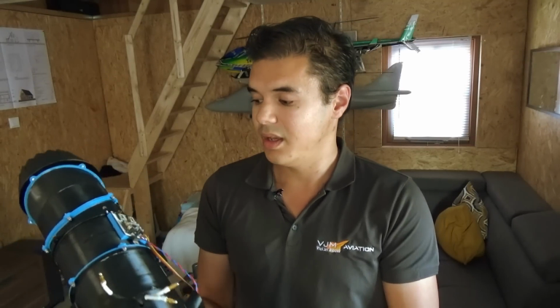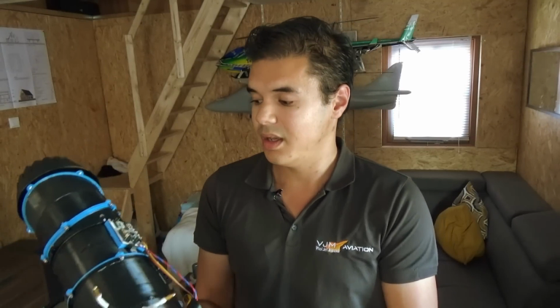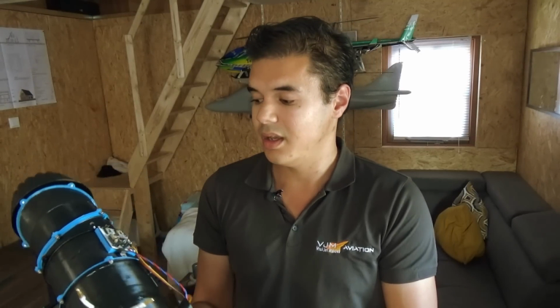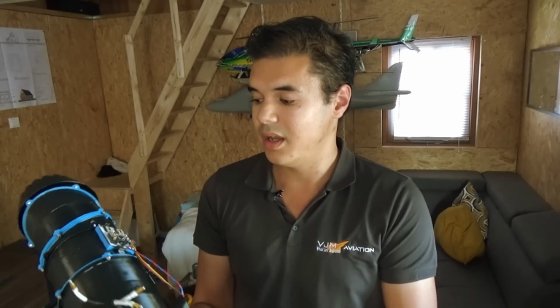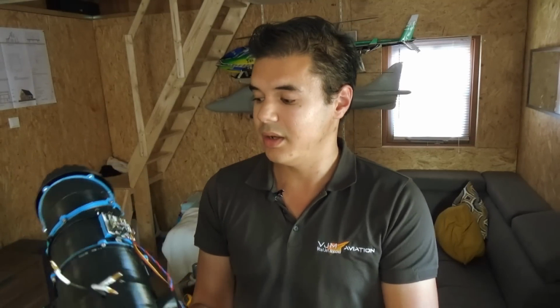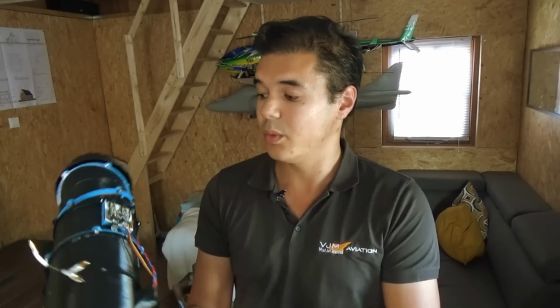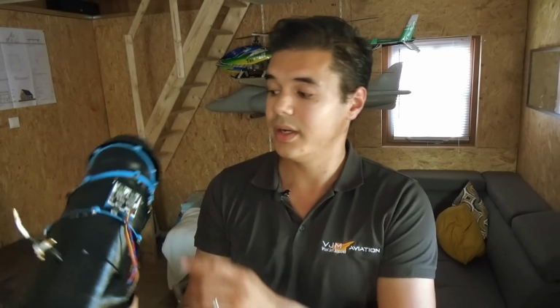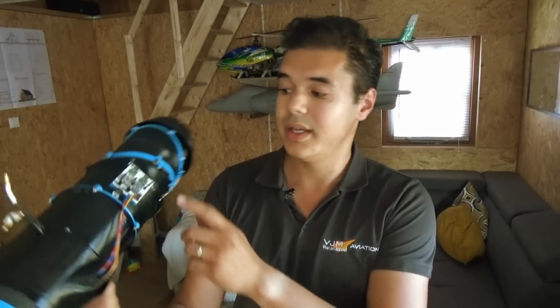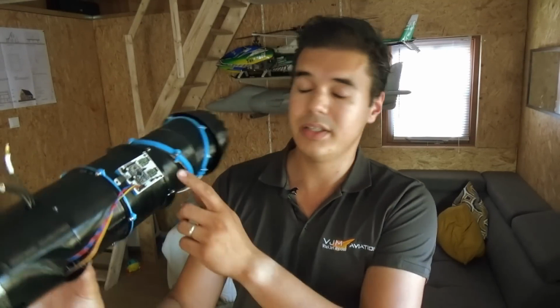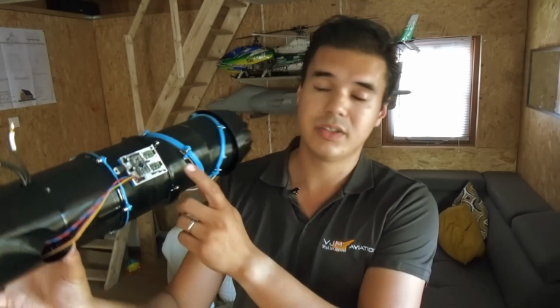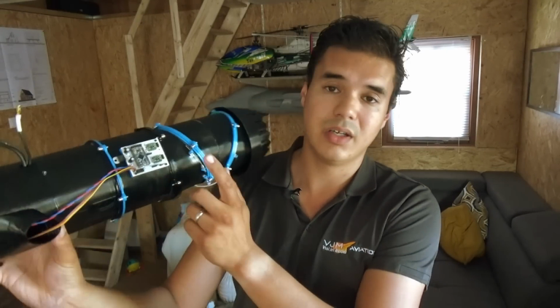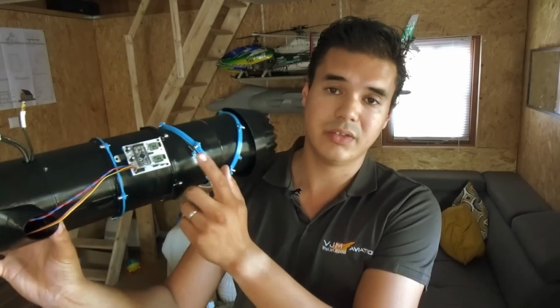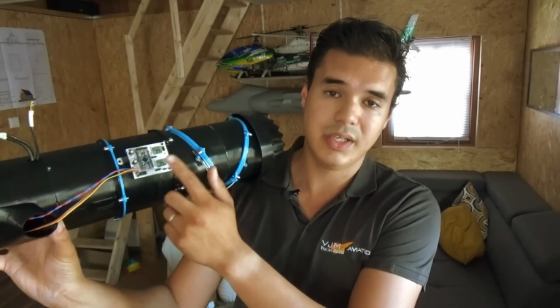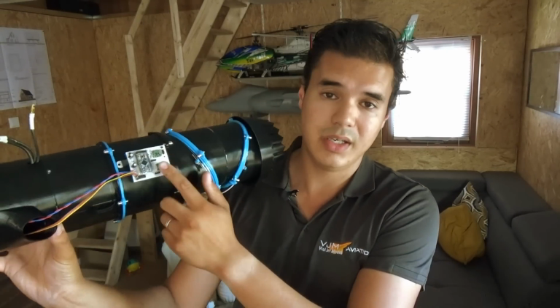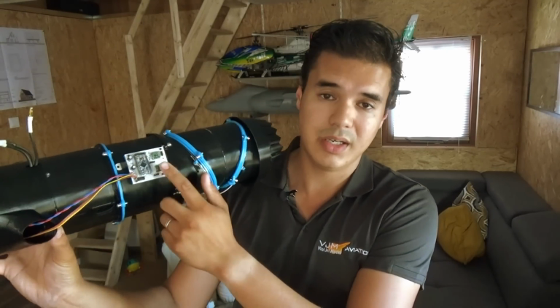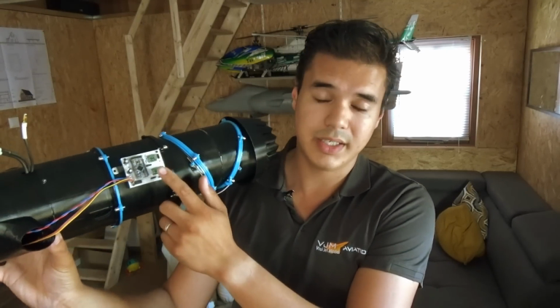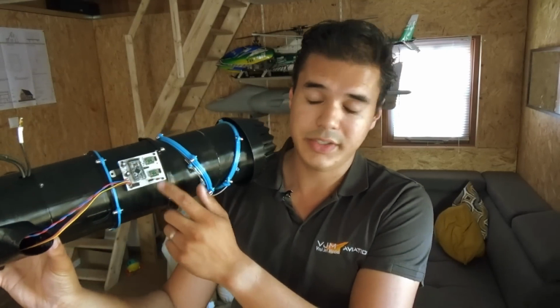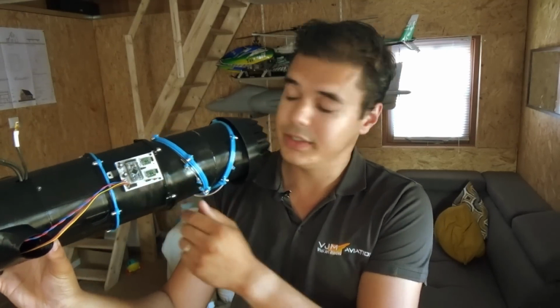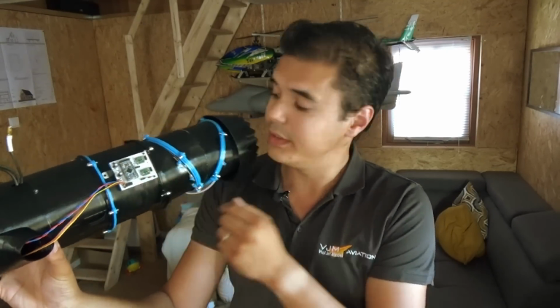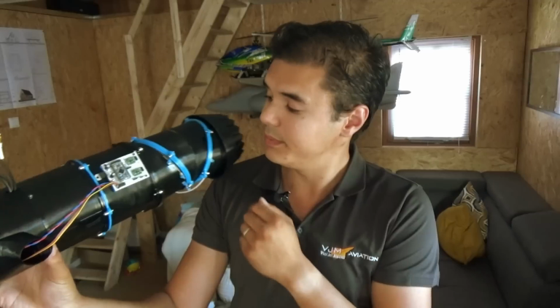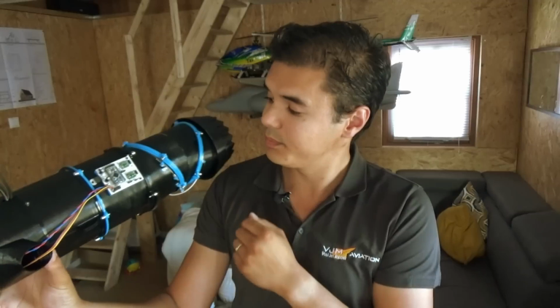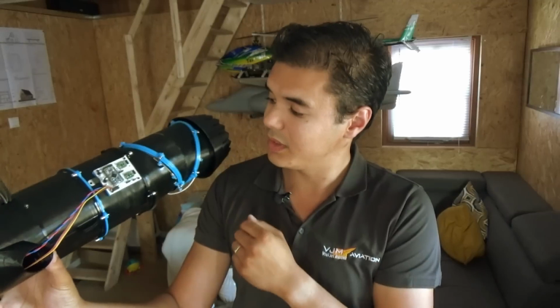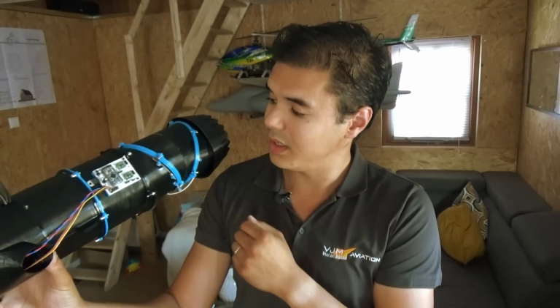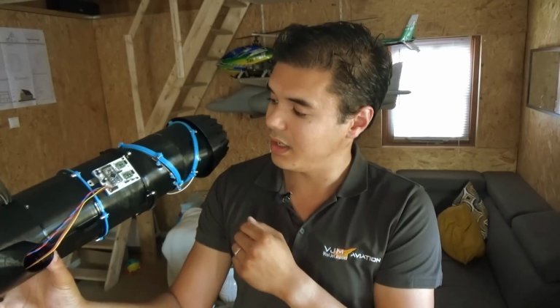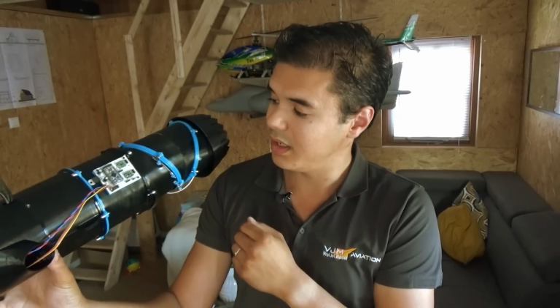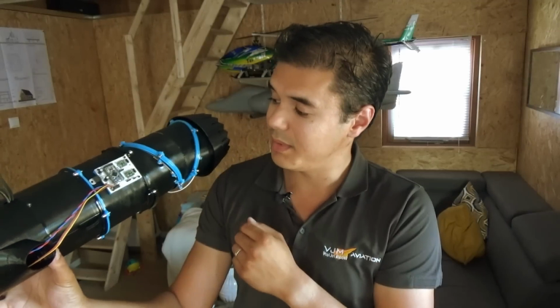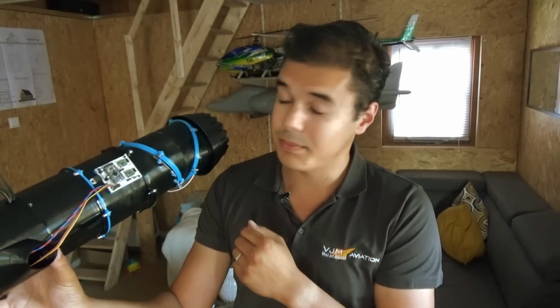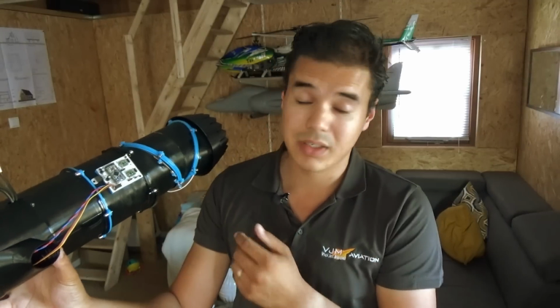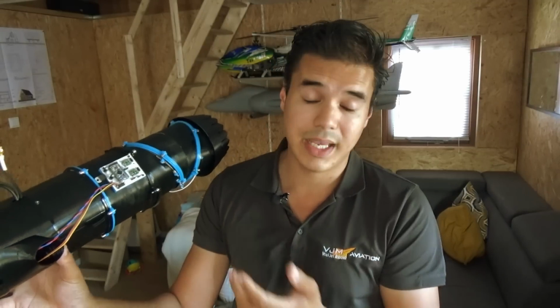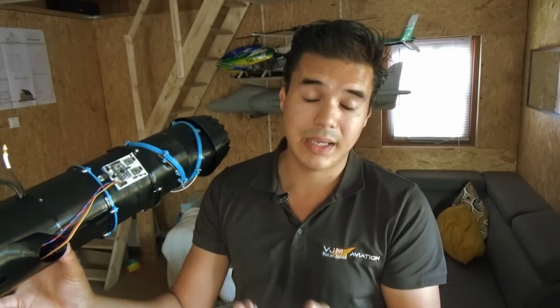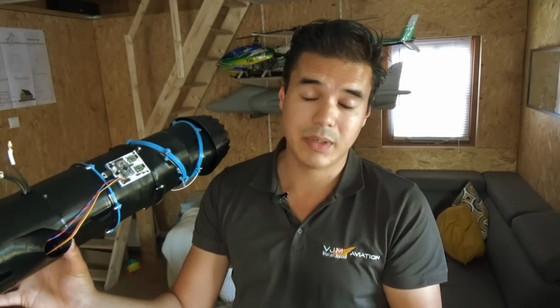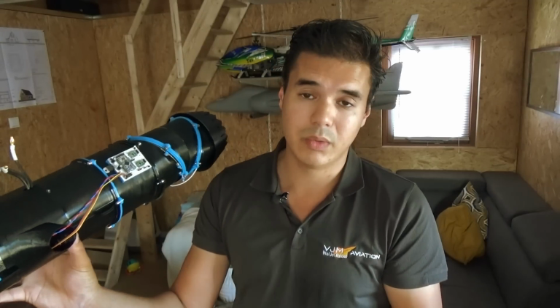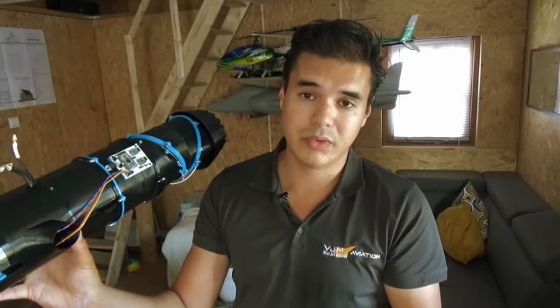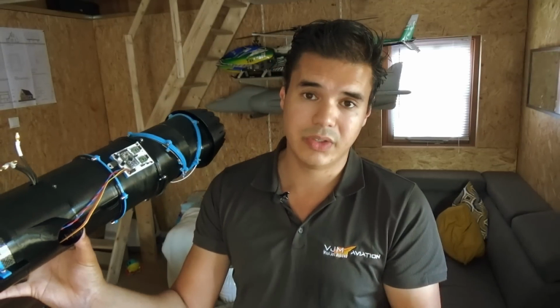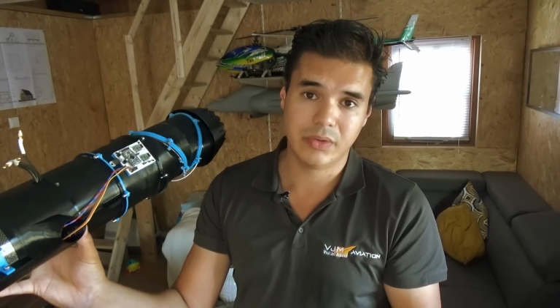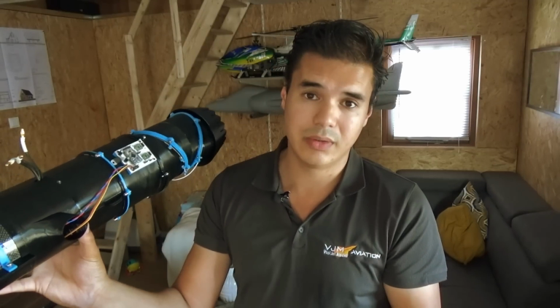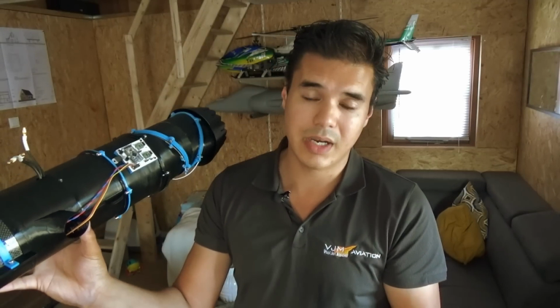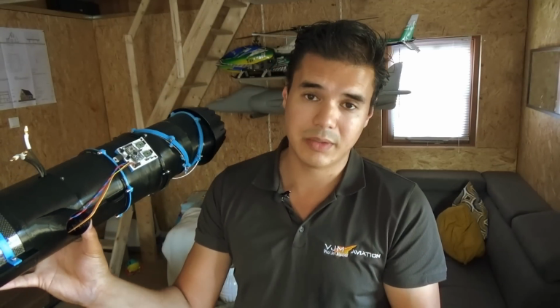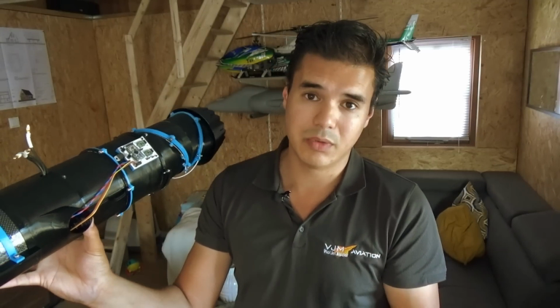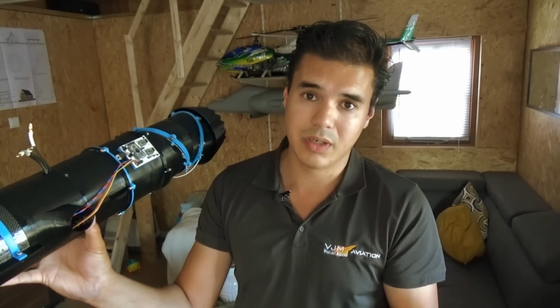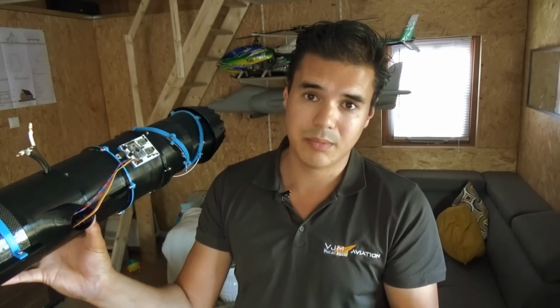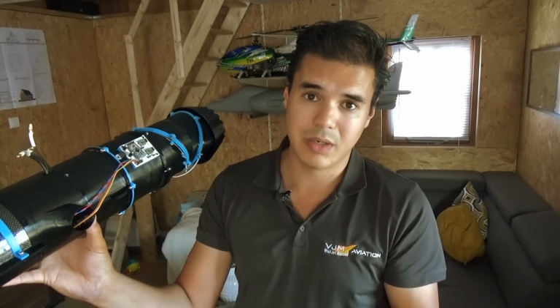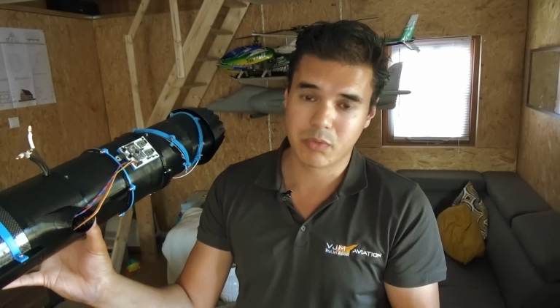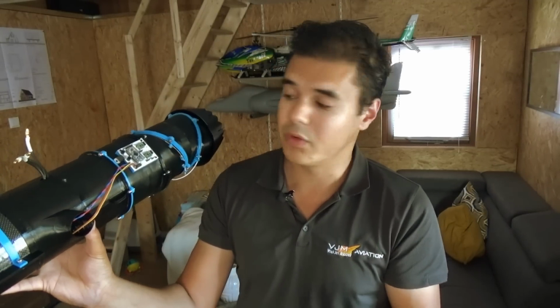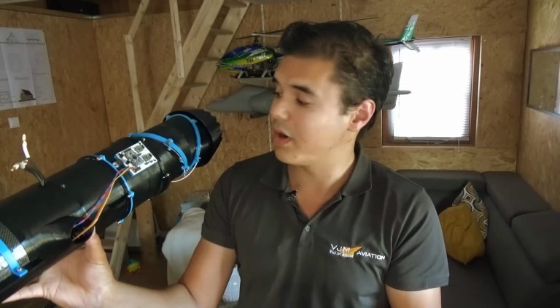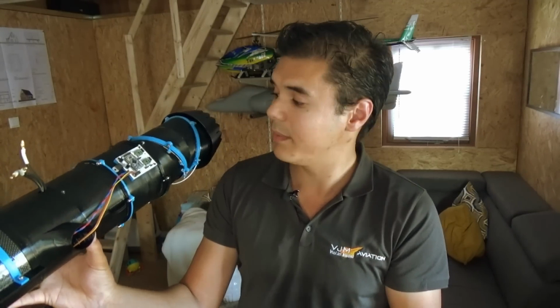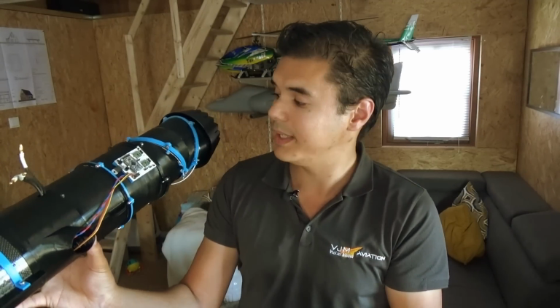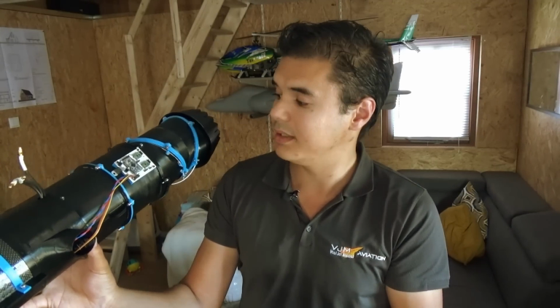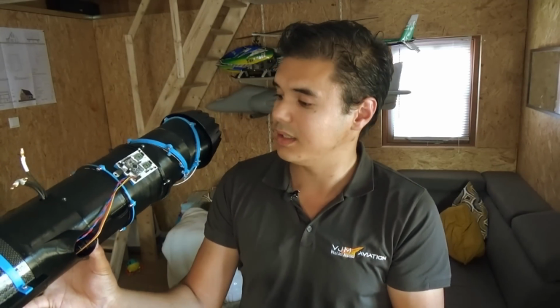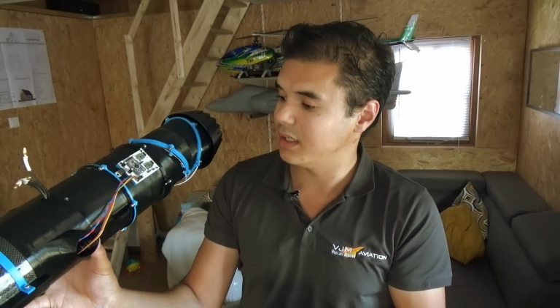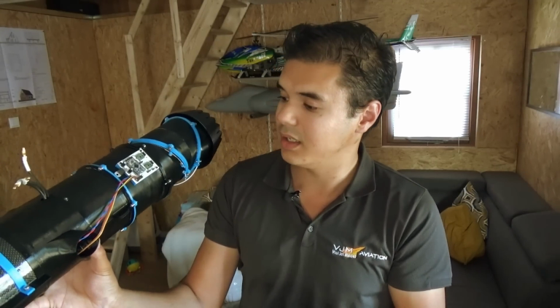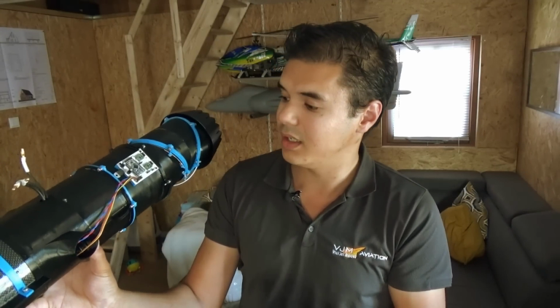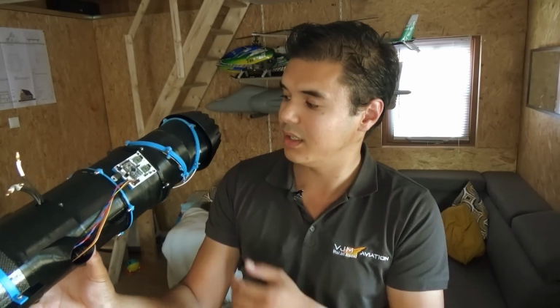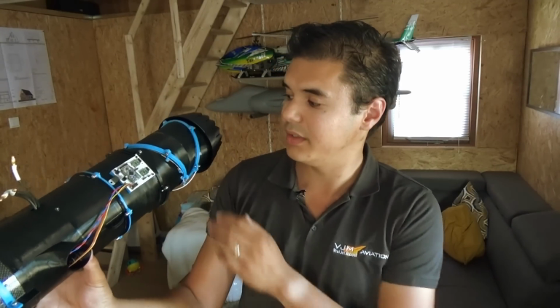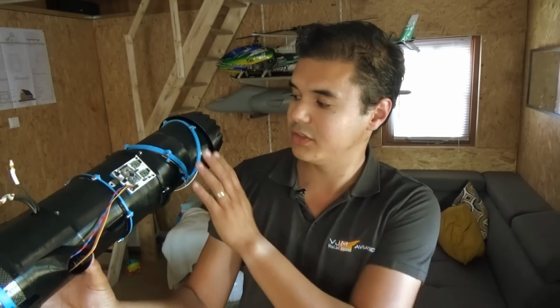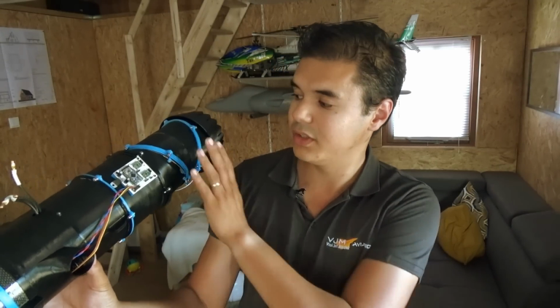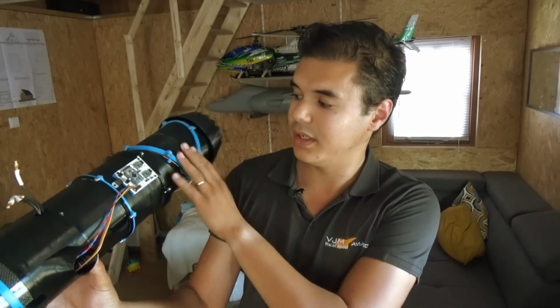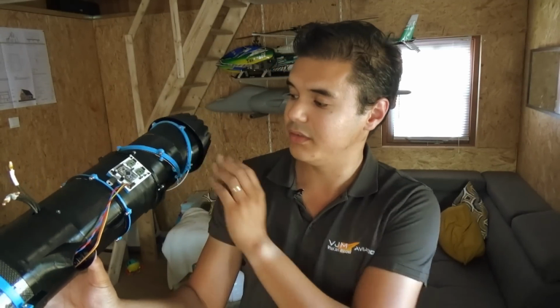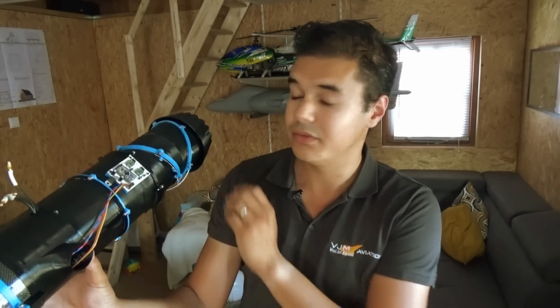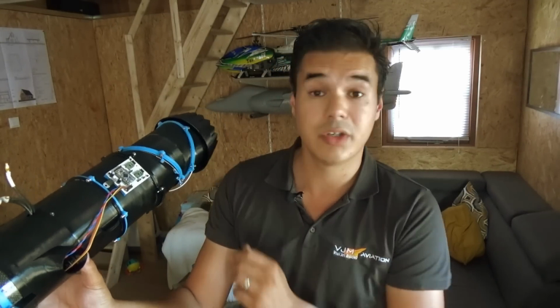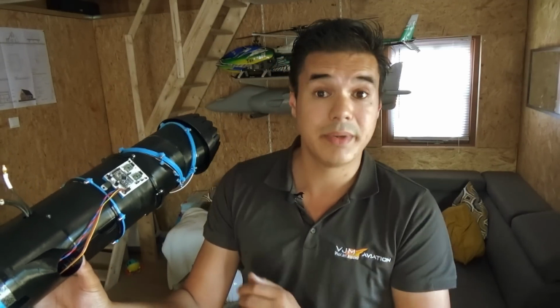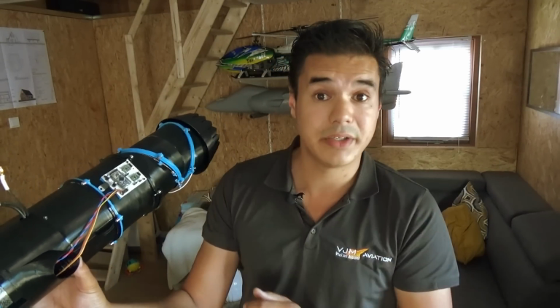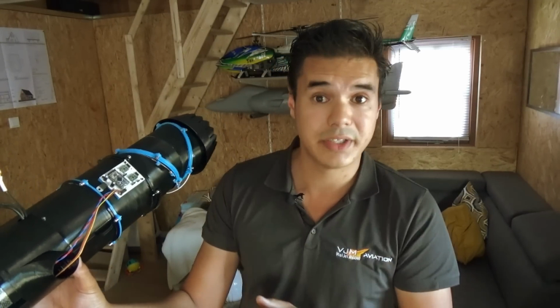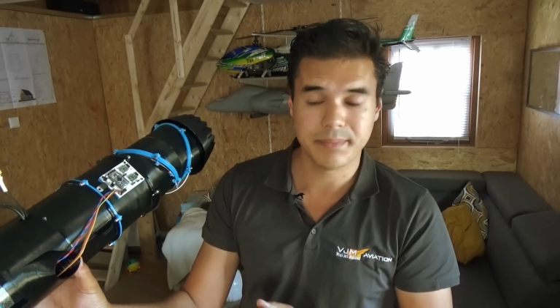I already installed the Arduino. My buddy Angmar will tell you guys more about programming this 3BSM.